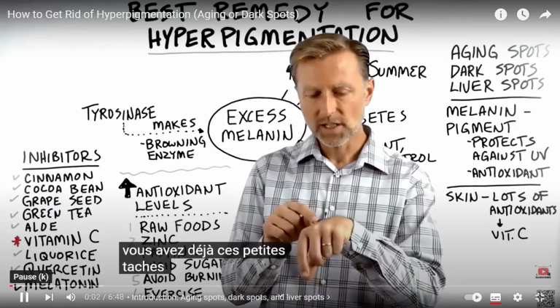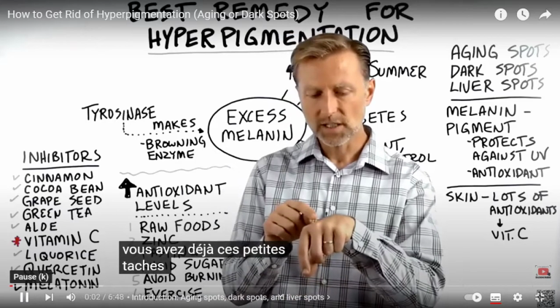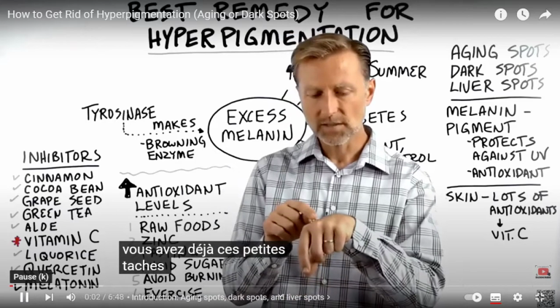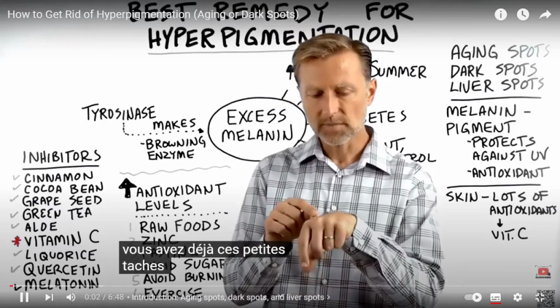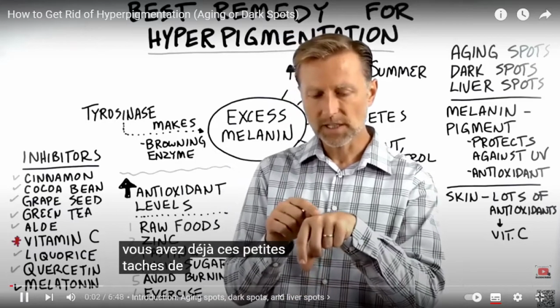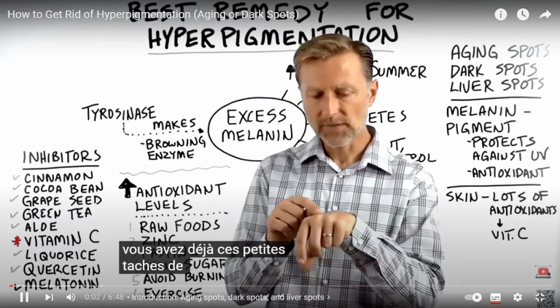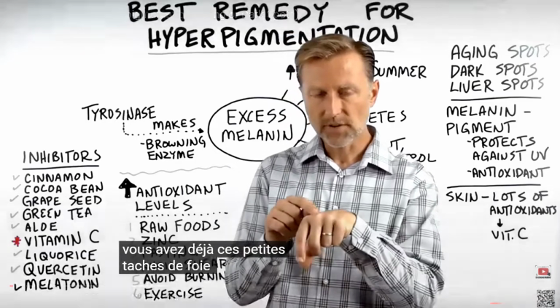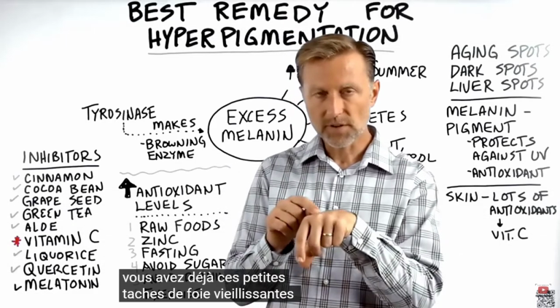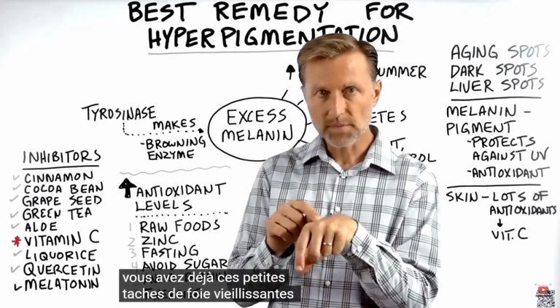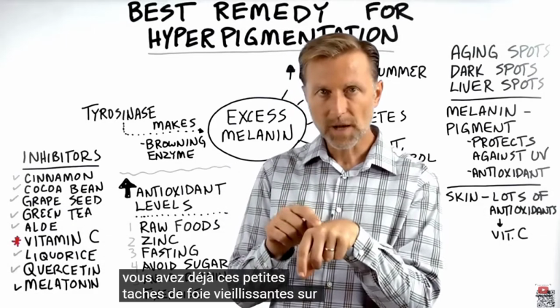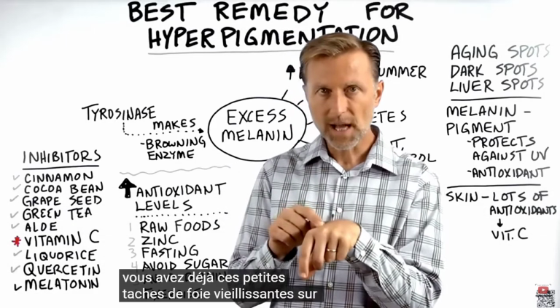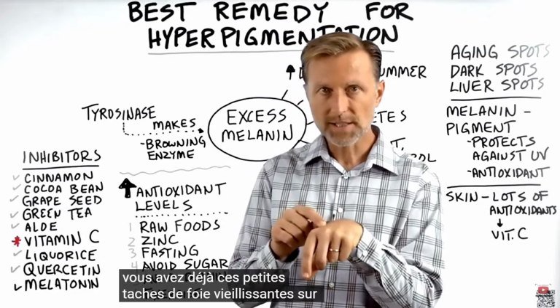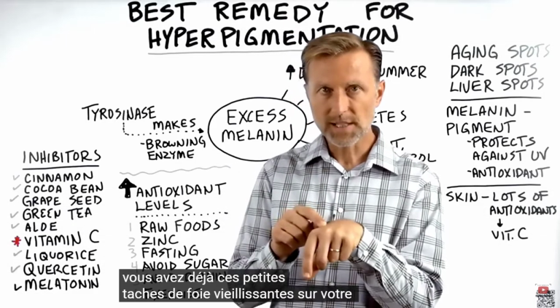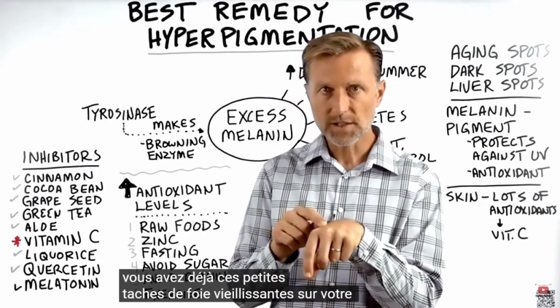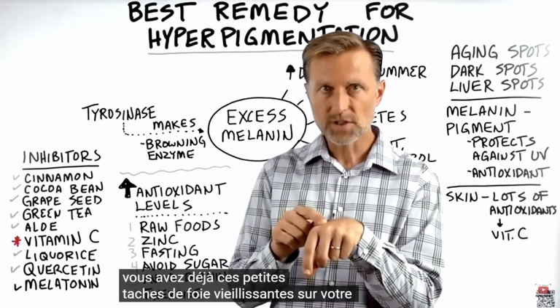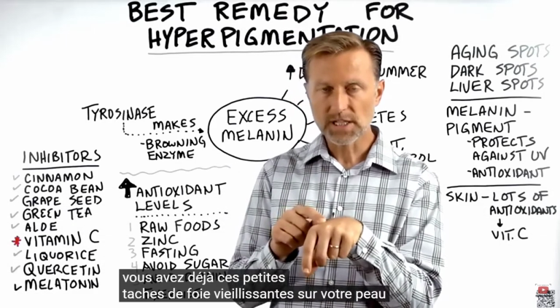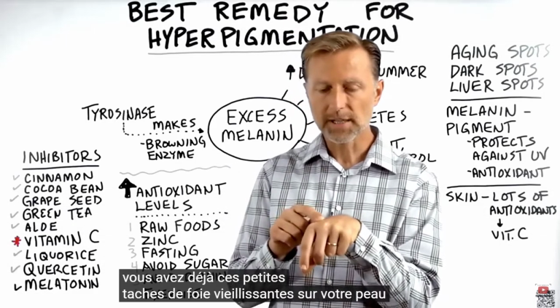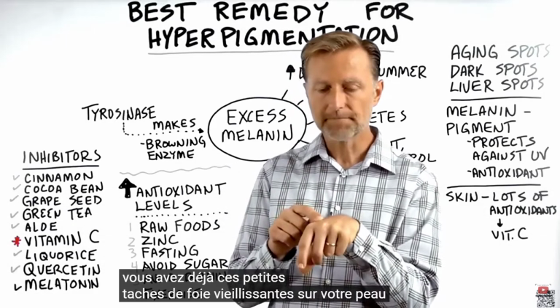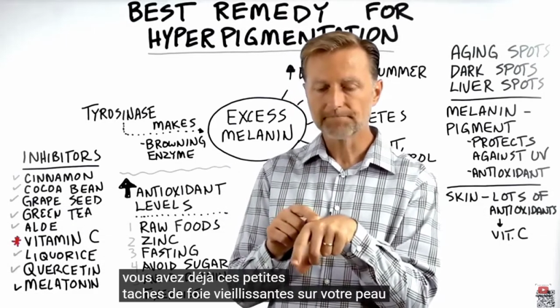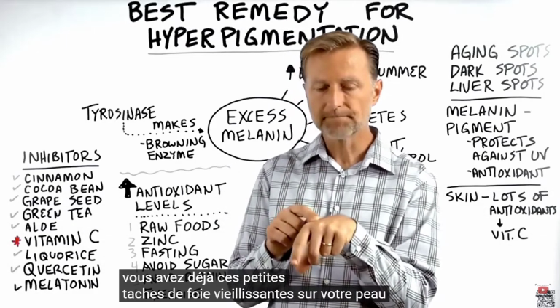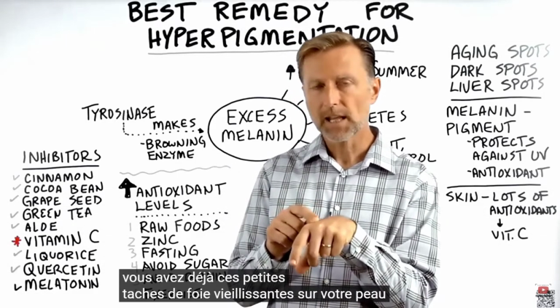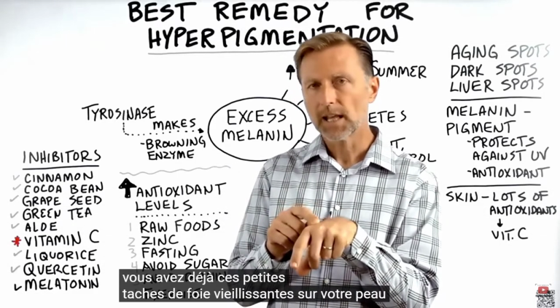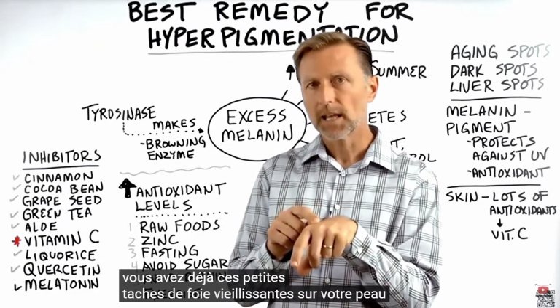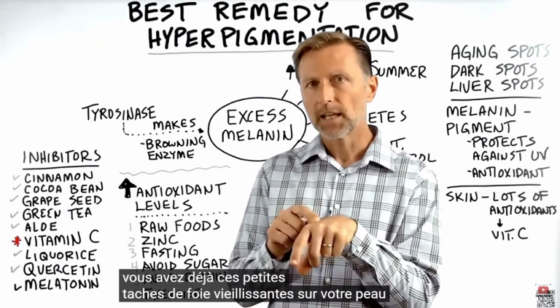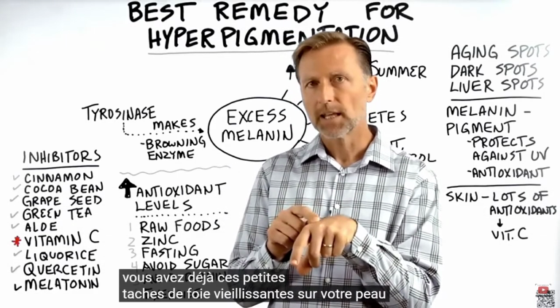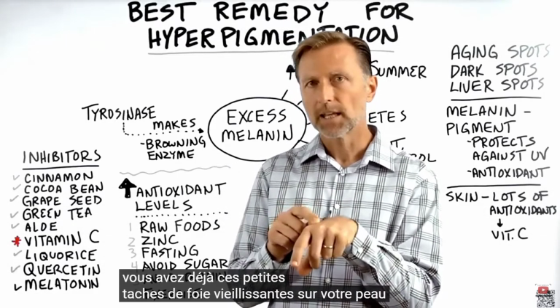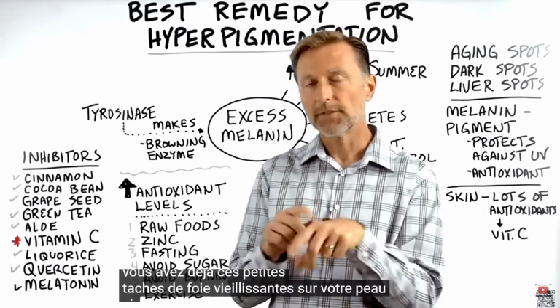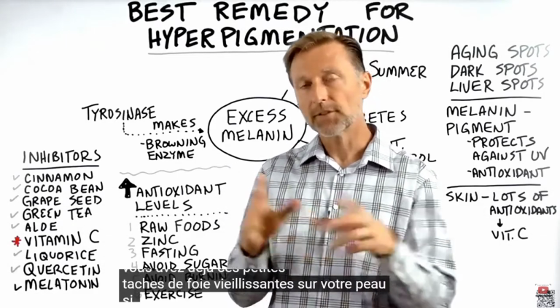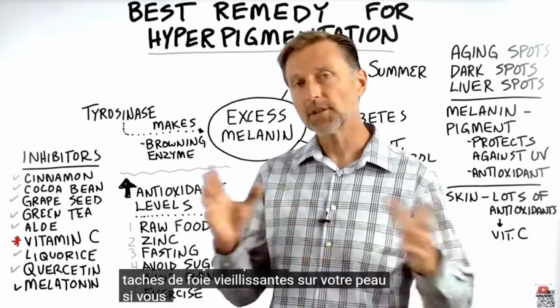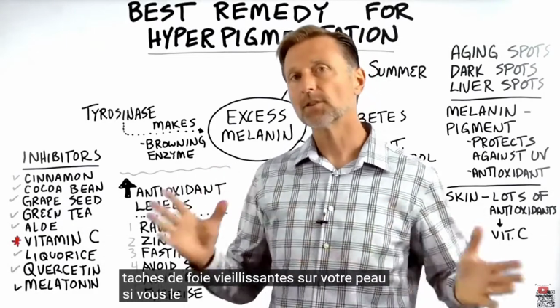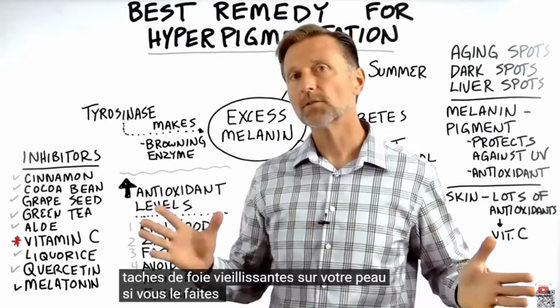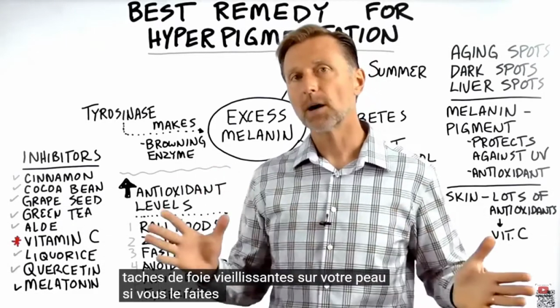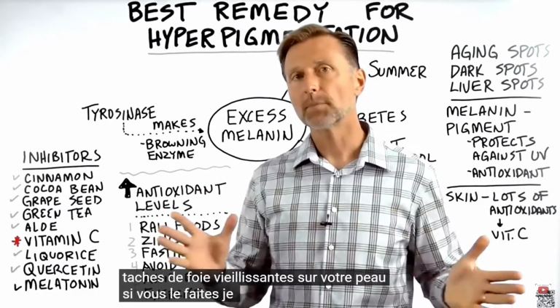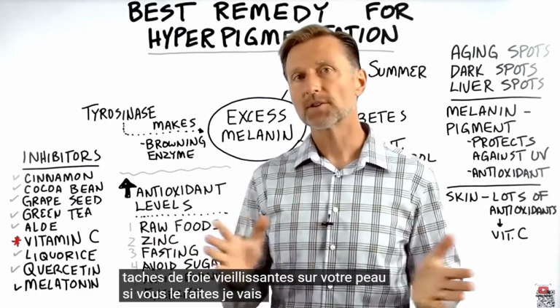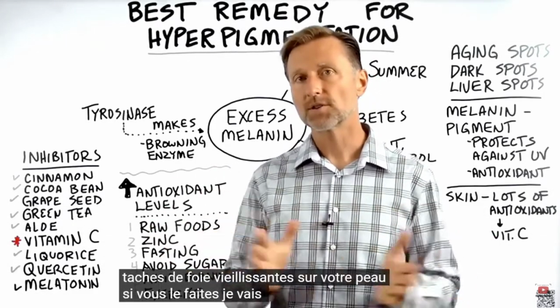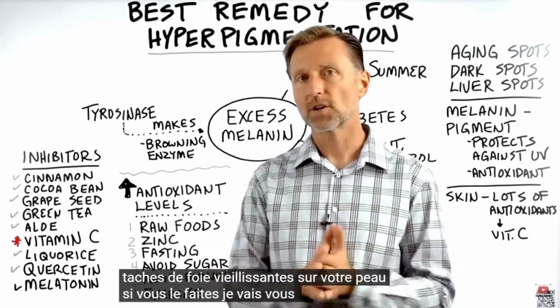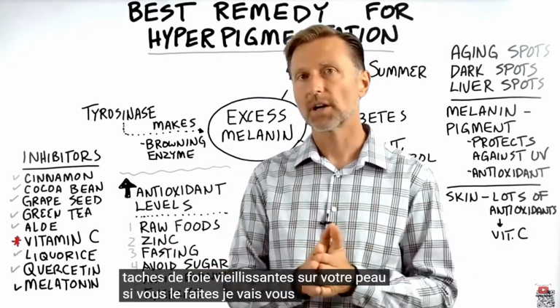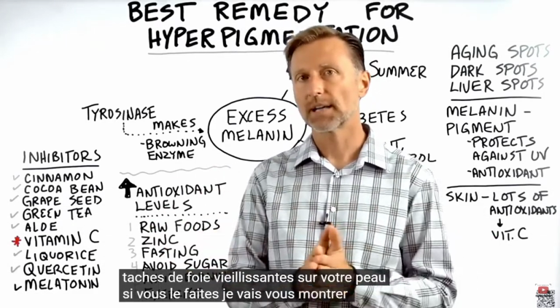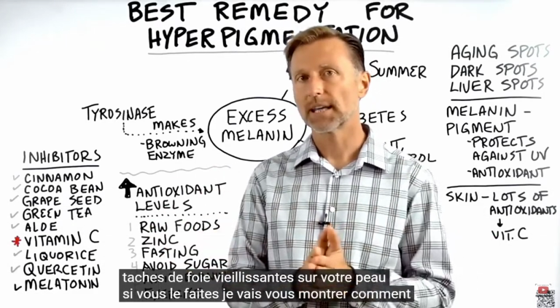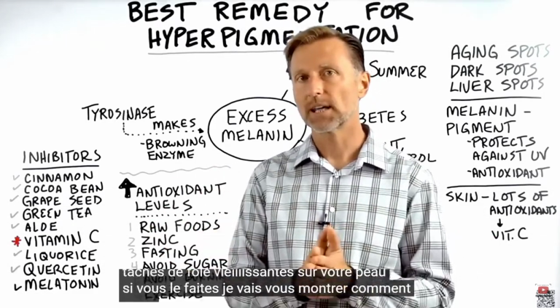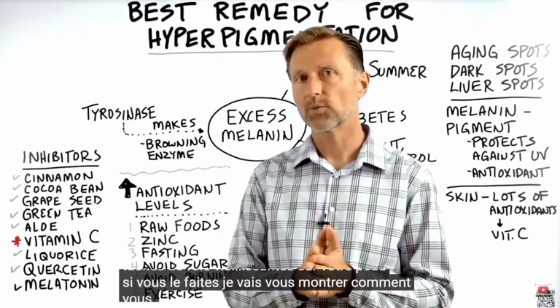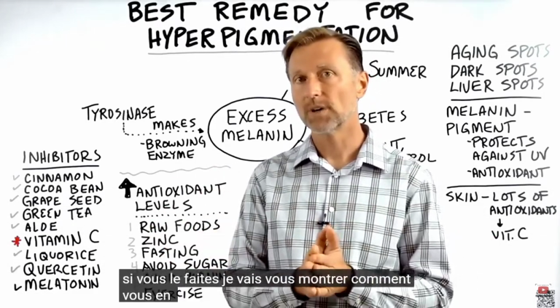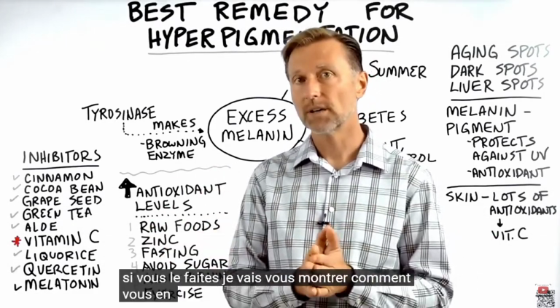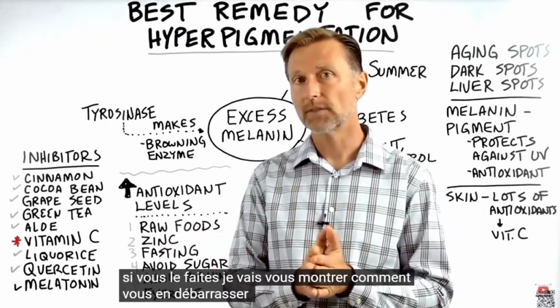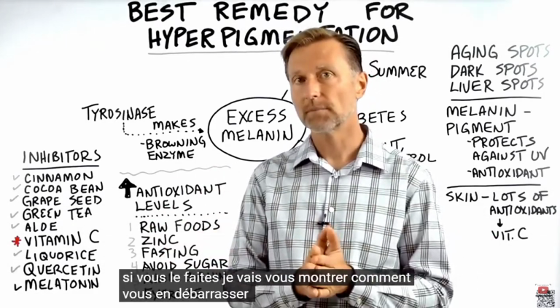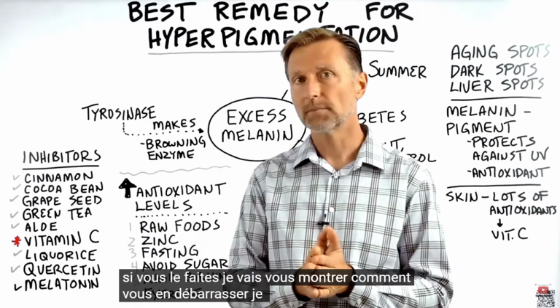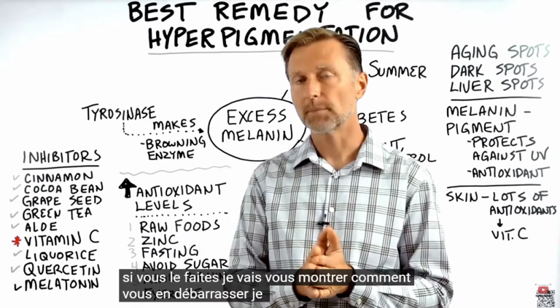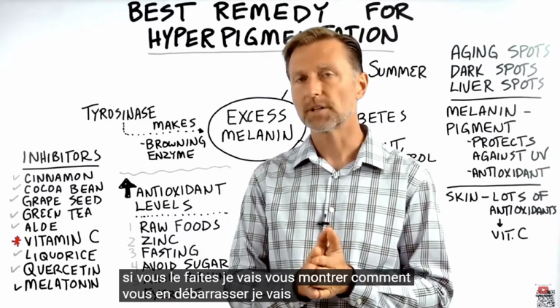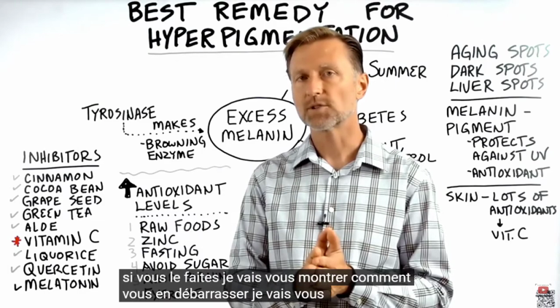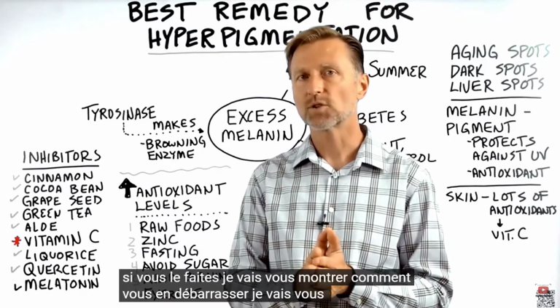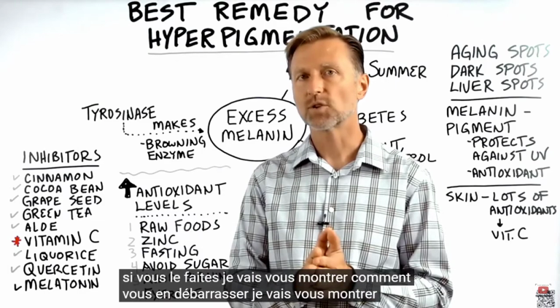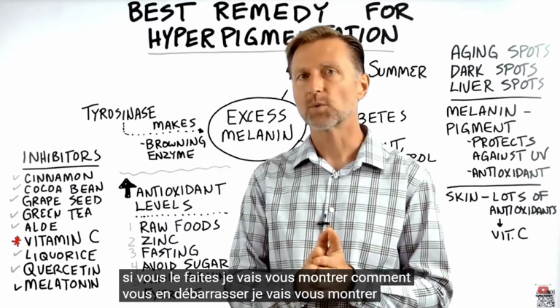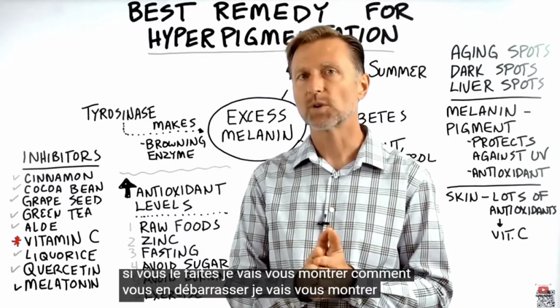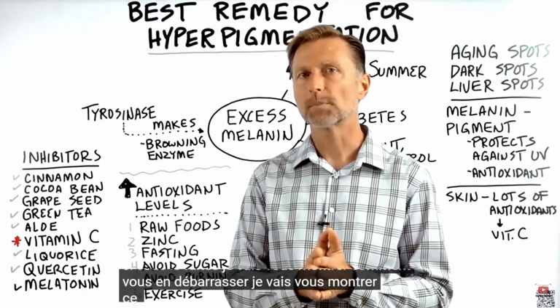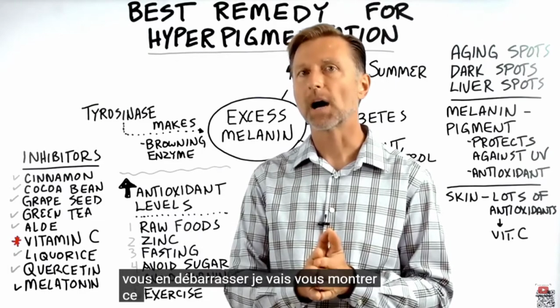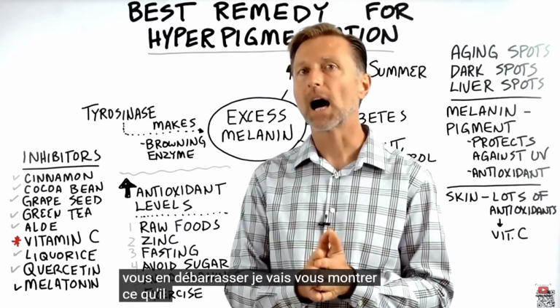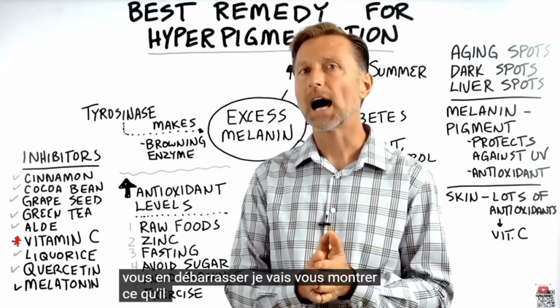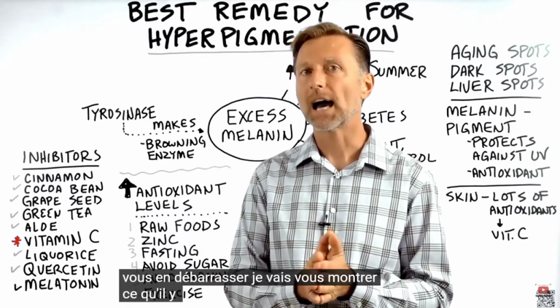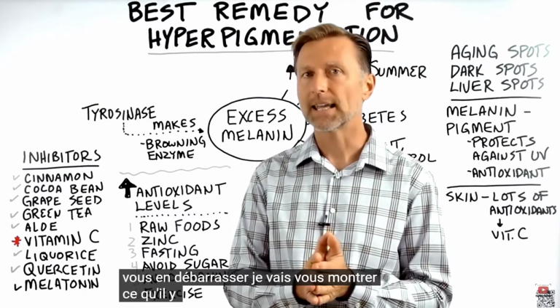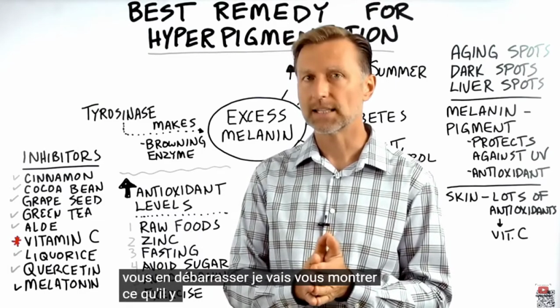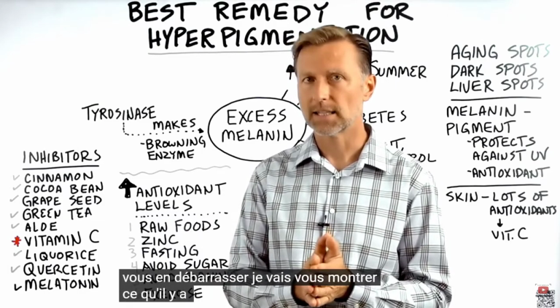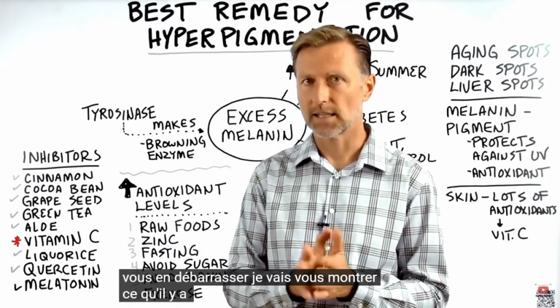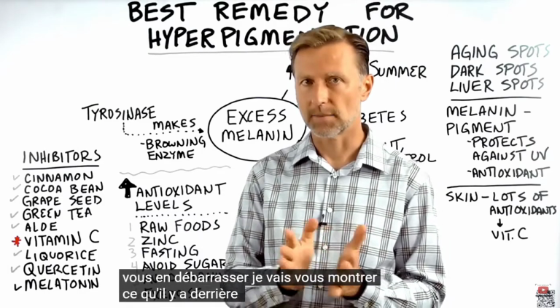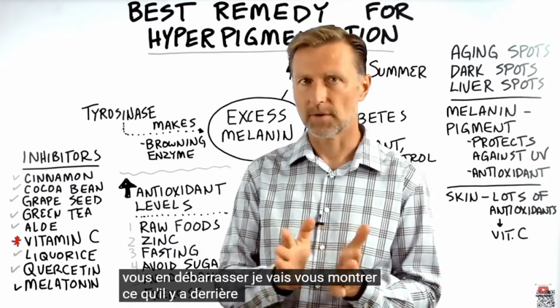Do you have aging liver spots on your skin? If you do, I'm going to show you how to get rid of them and what's behind them.